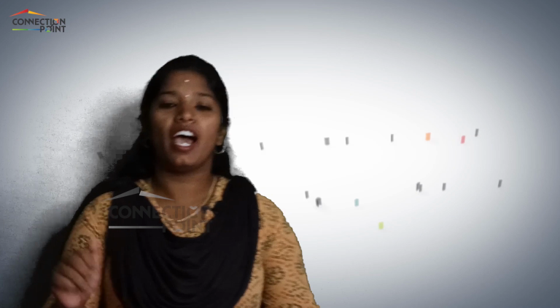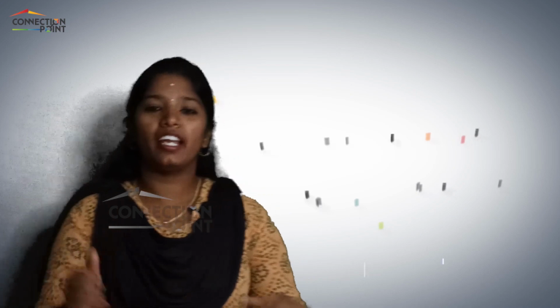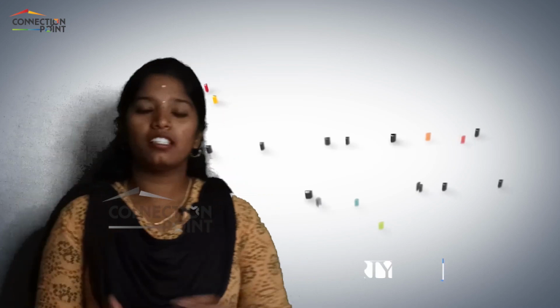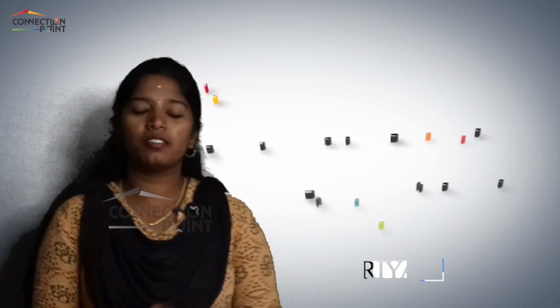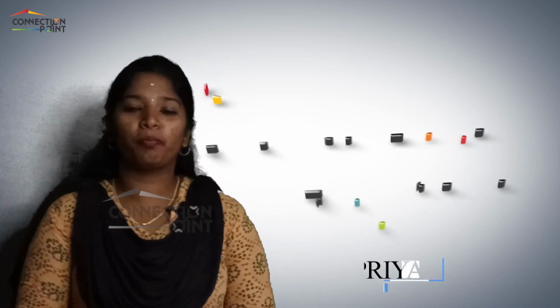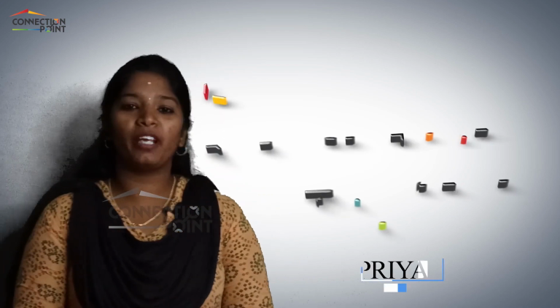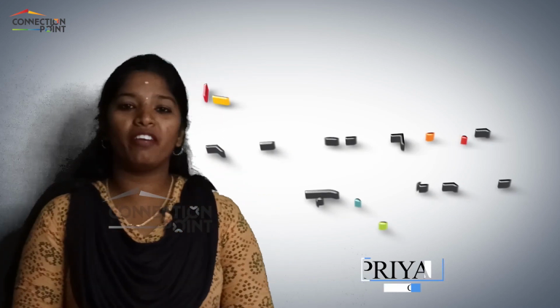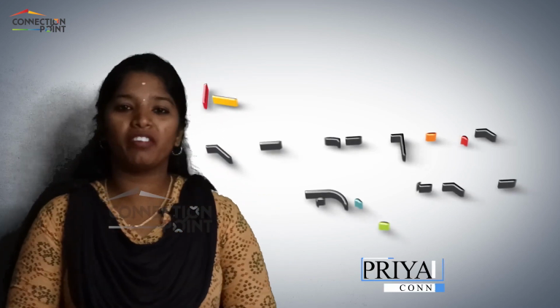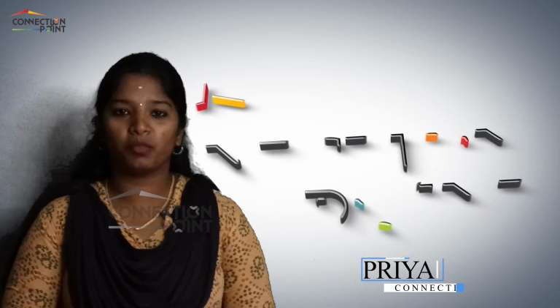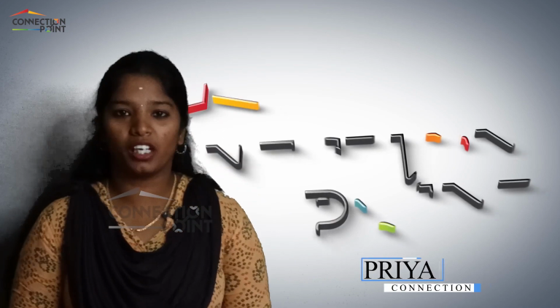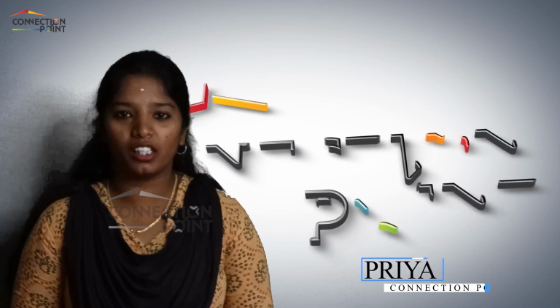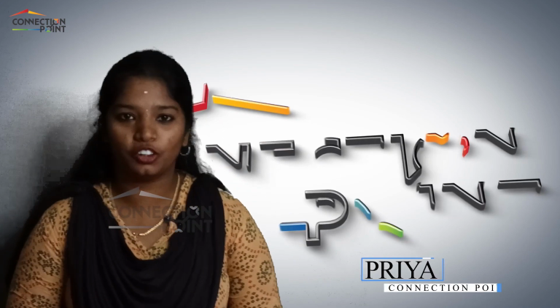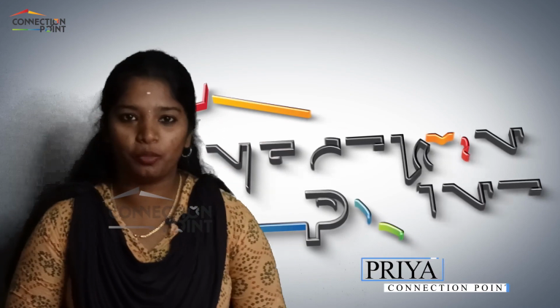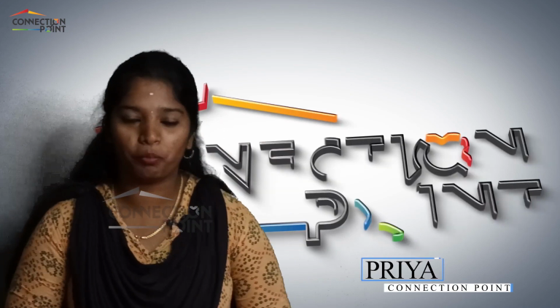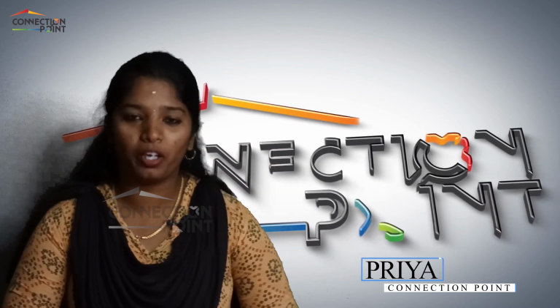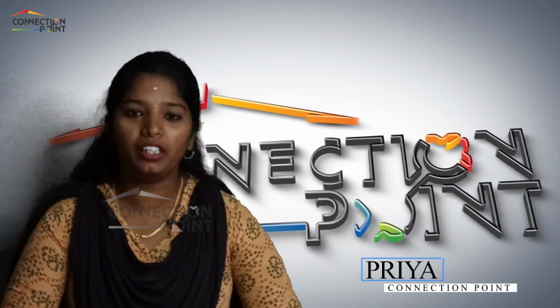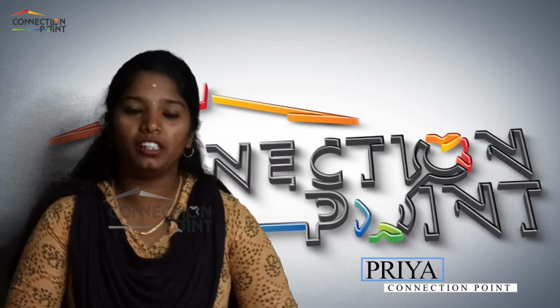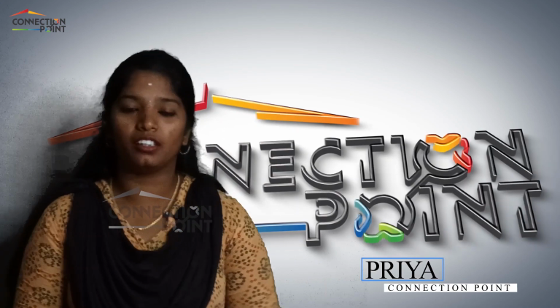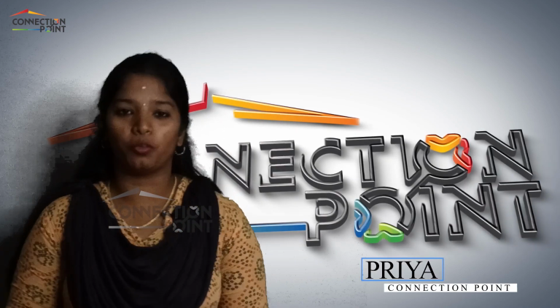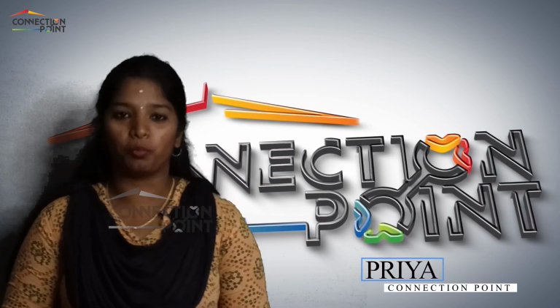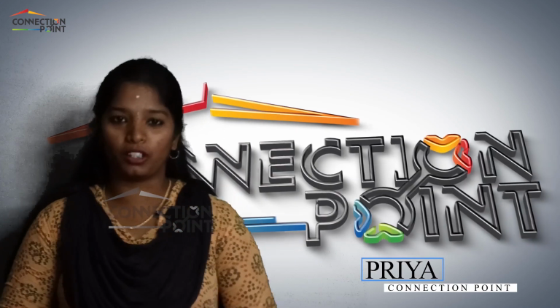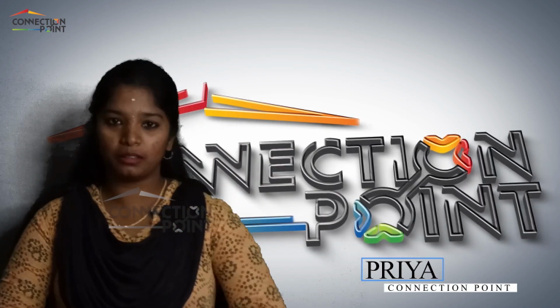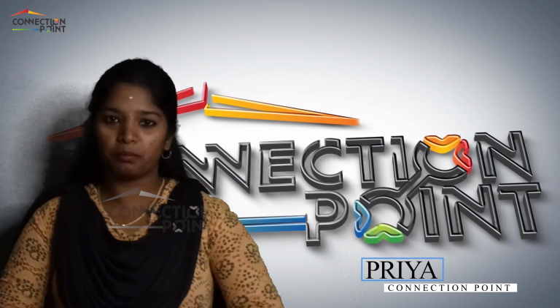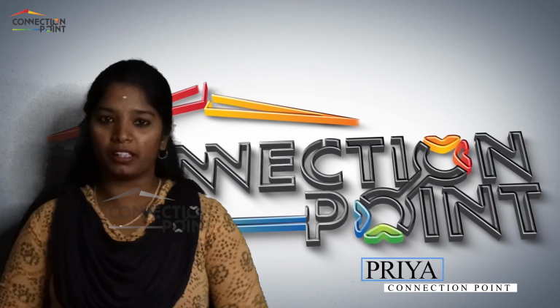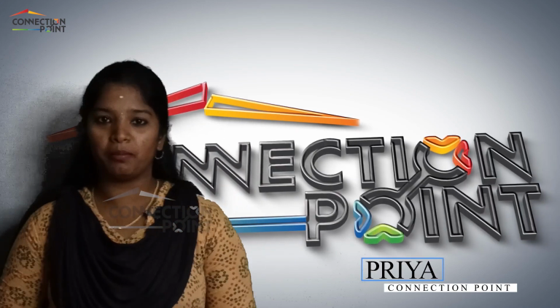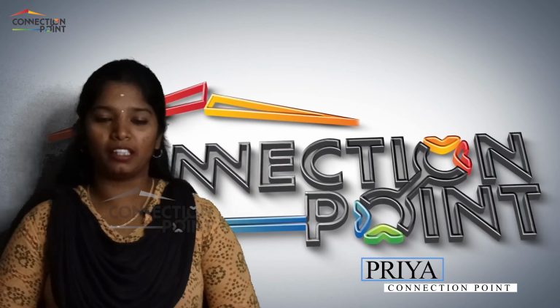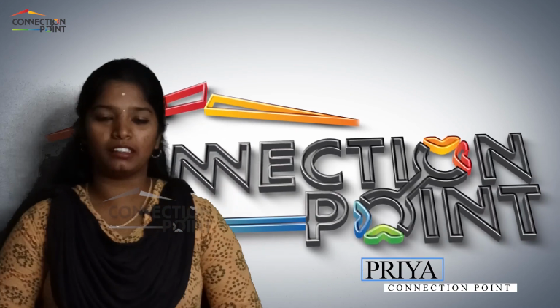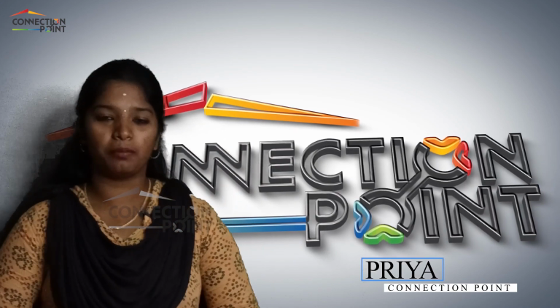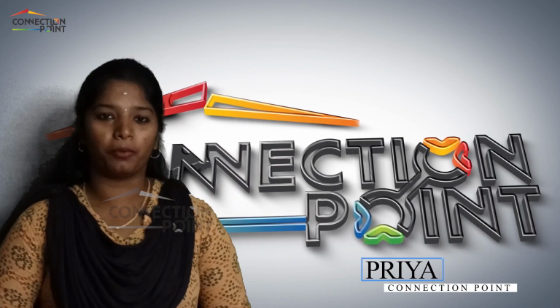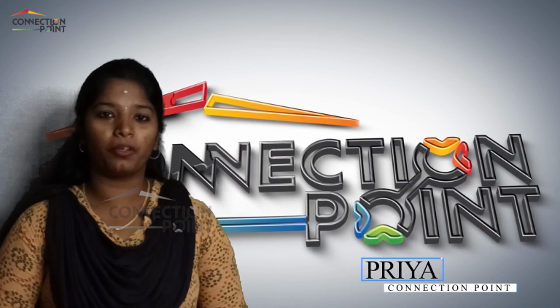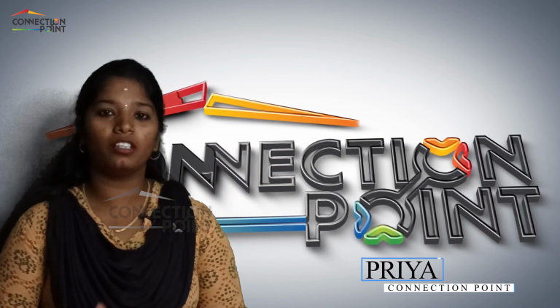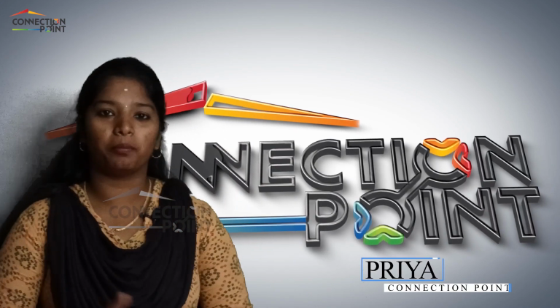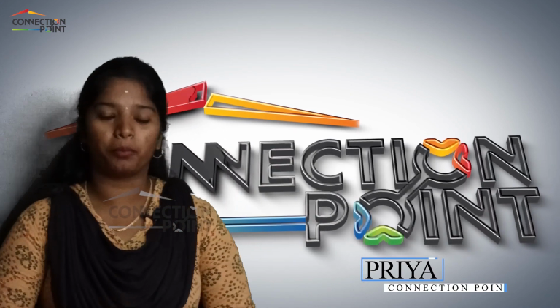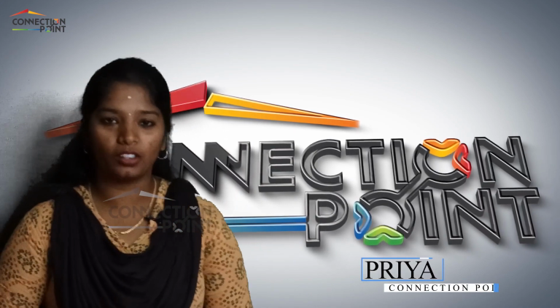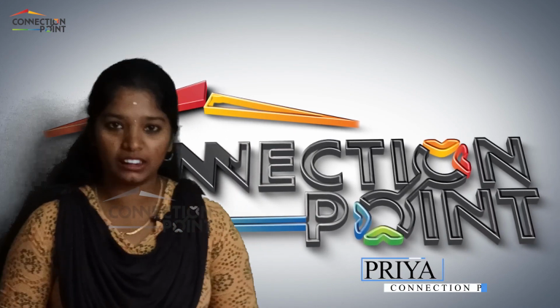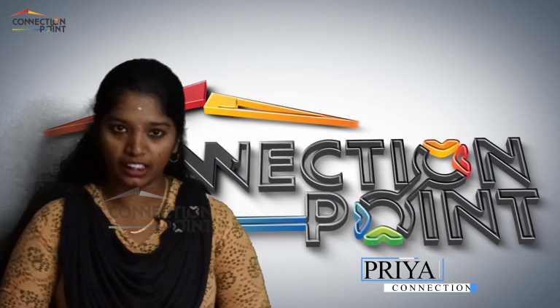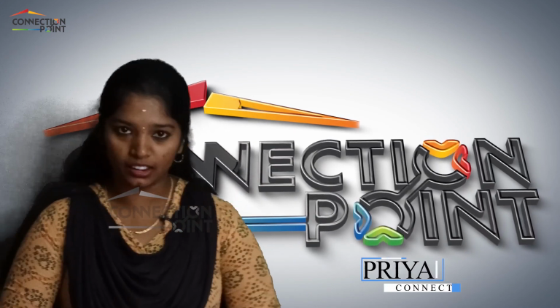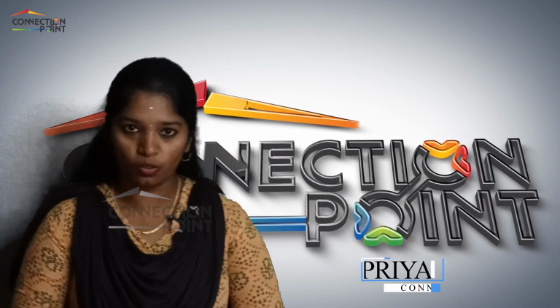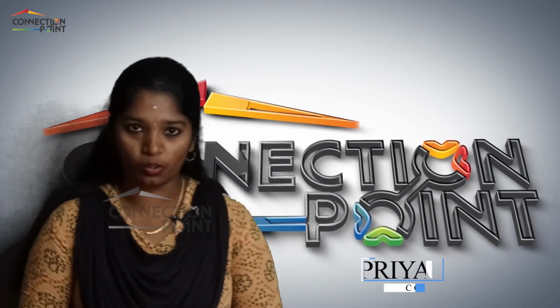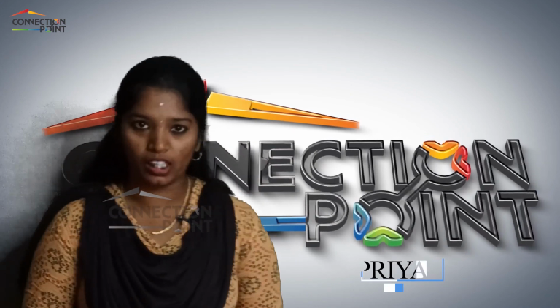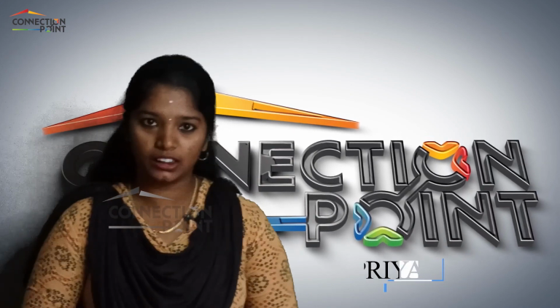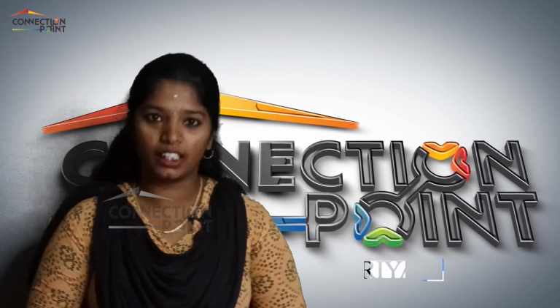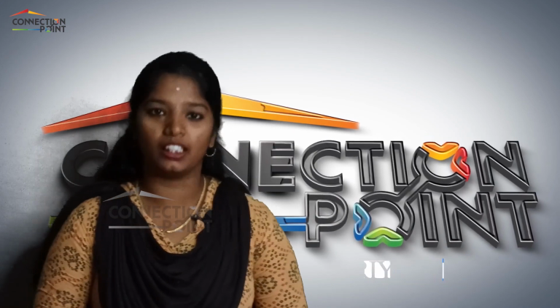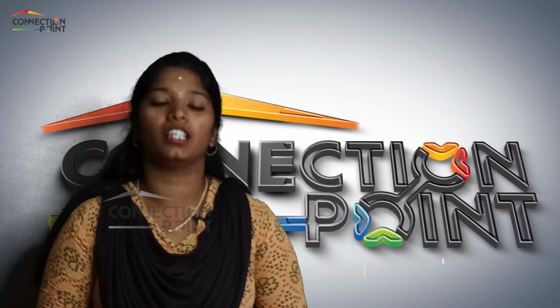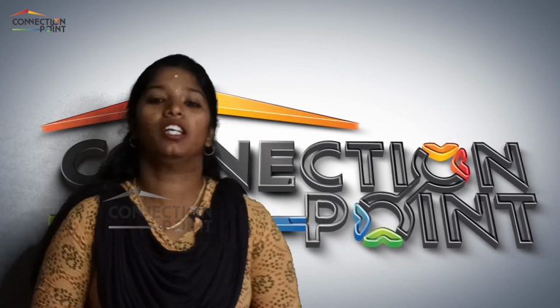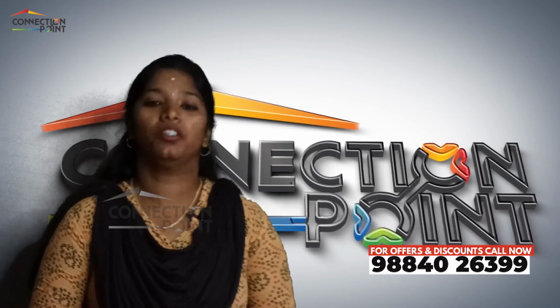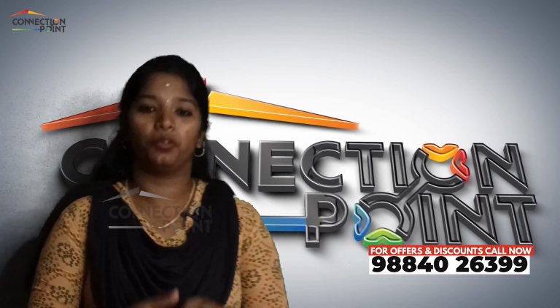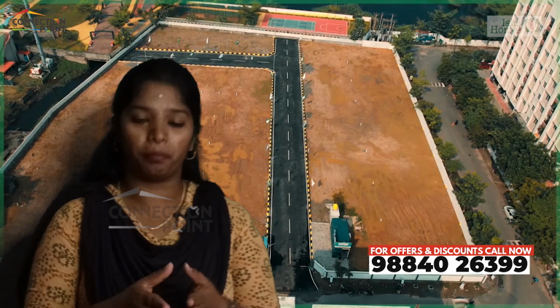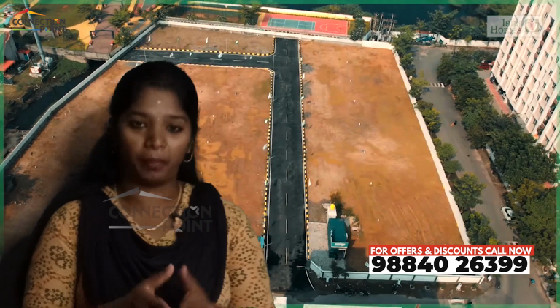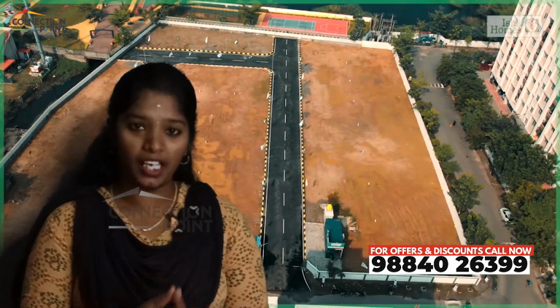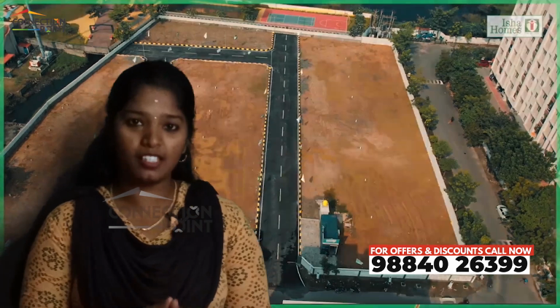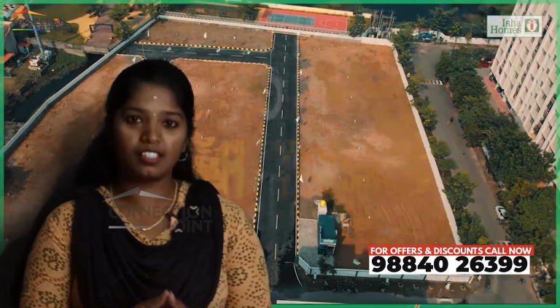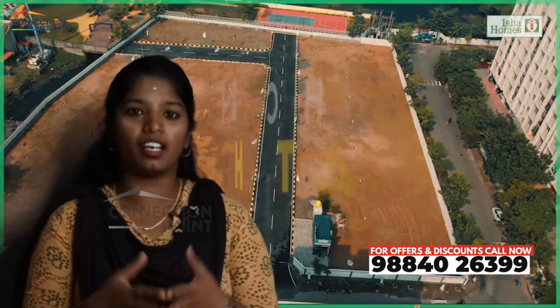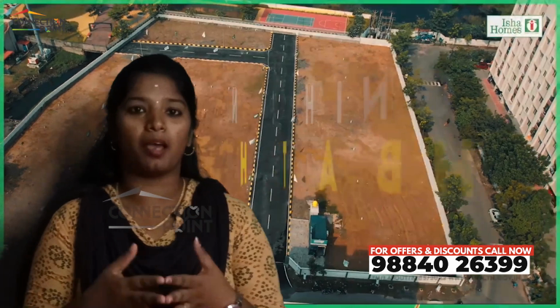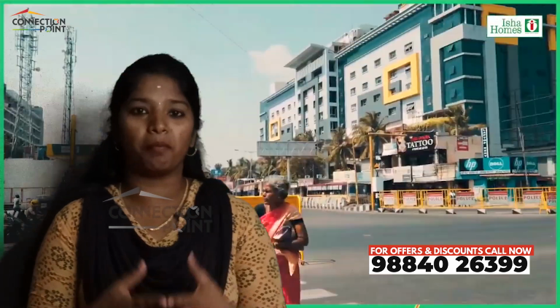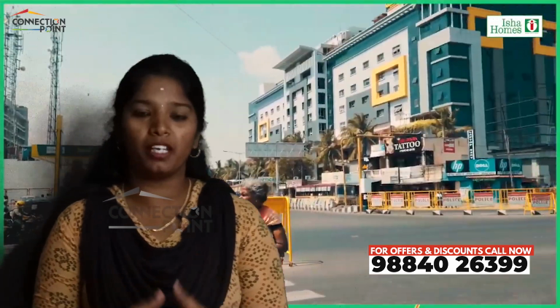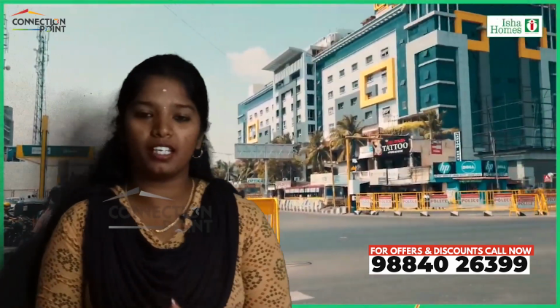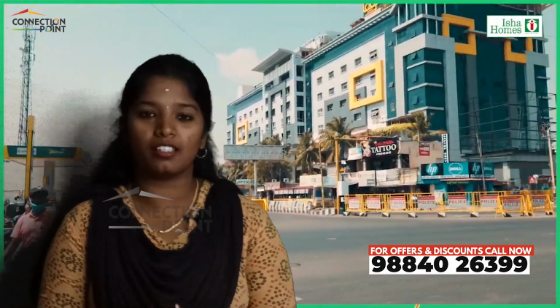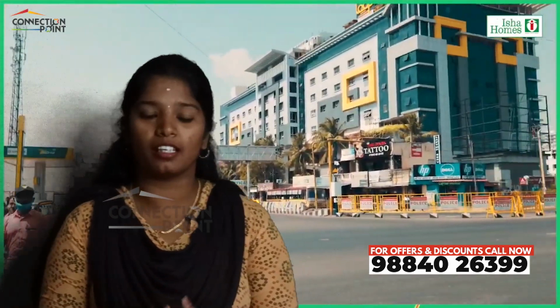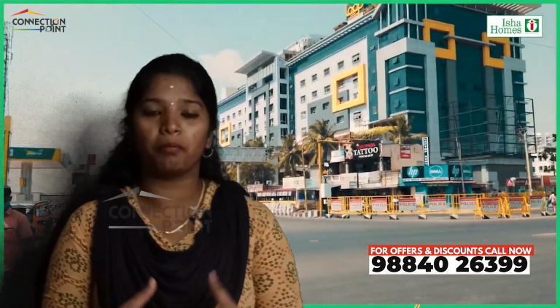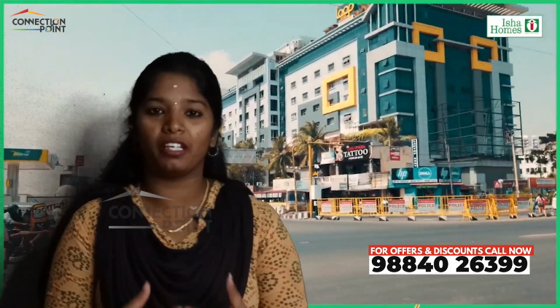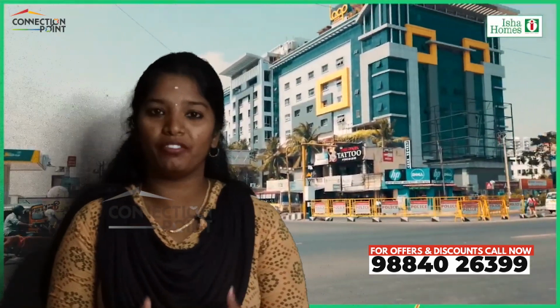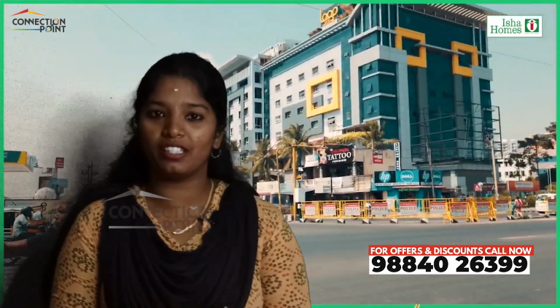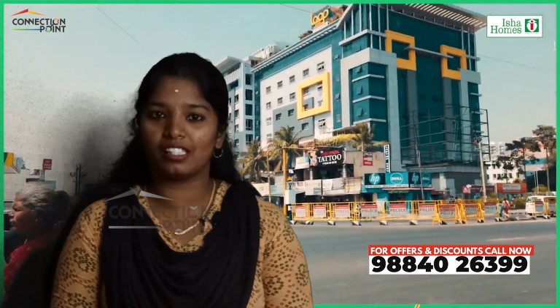Hi, I'm Priya from Connection Point. I'm going to talk about the project in this location — the prices, amenities, and benefits.